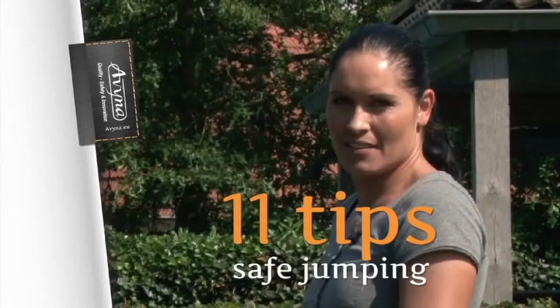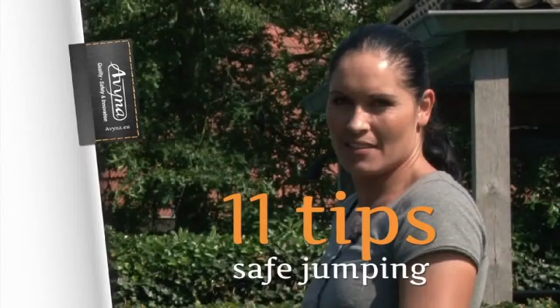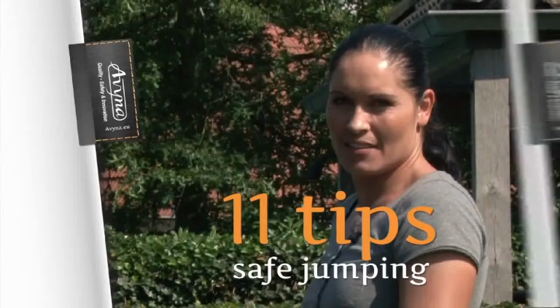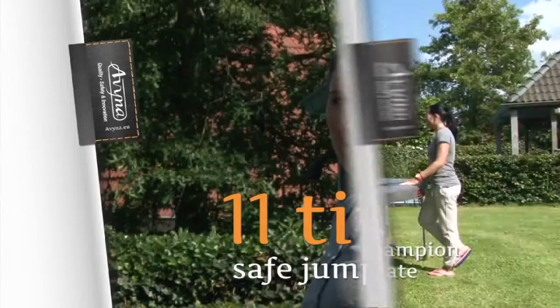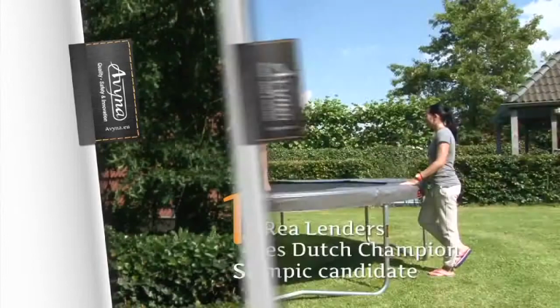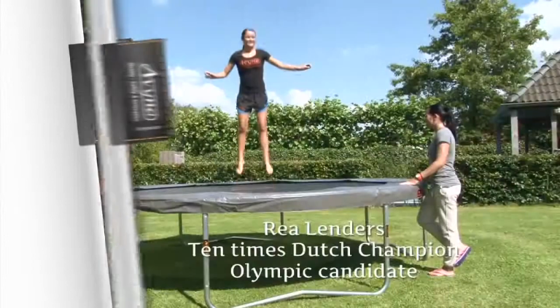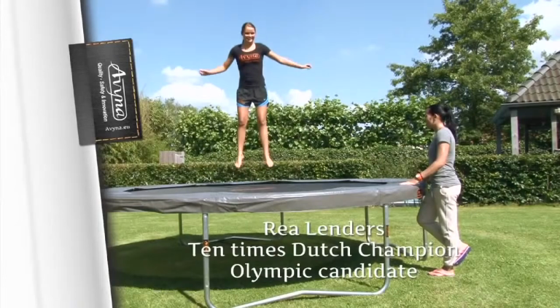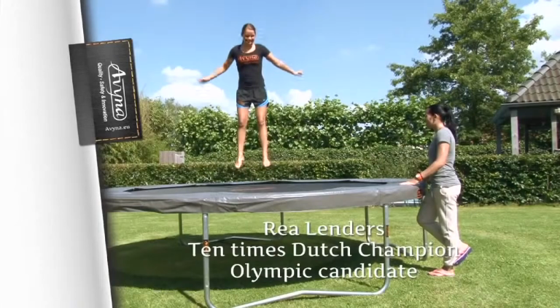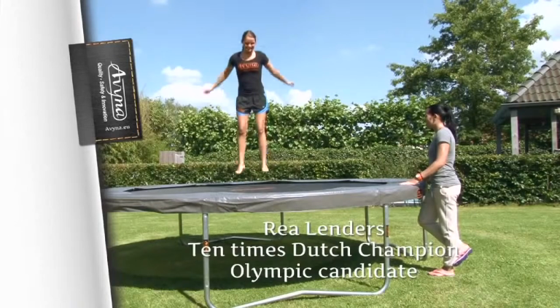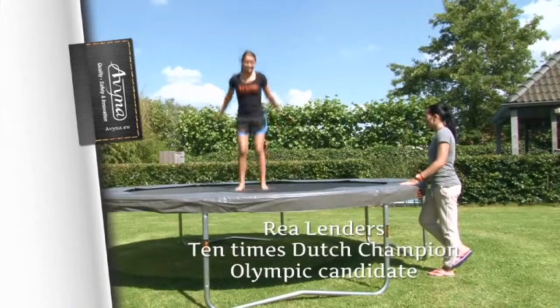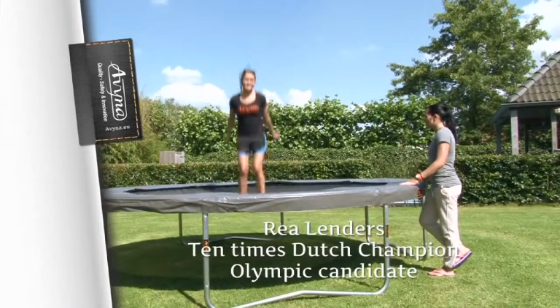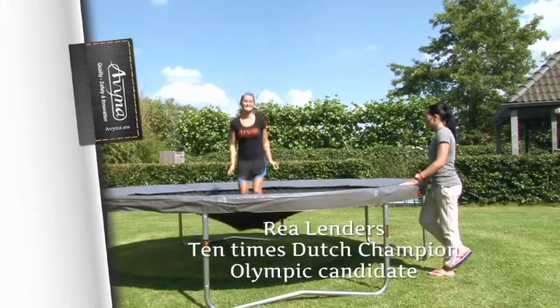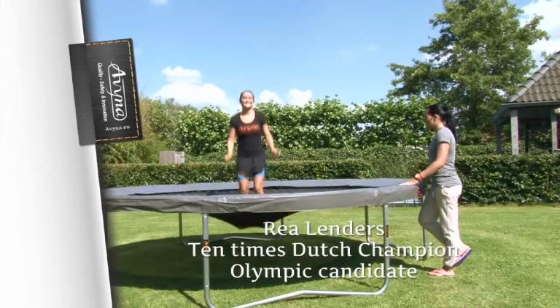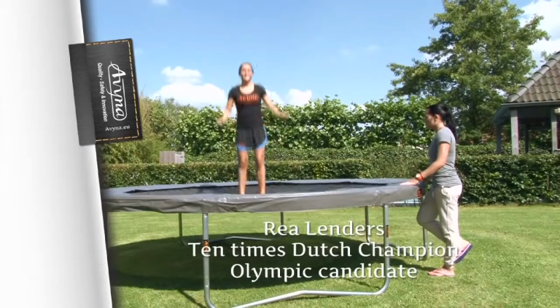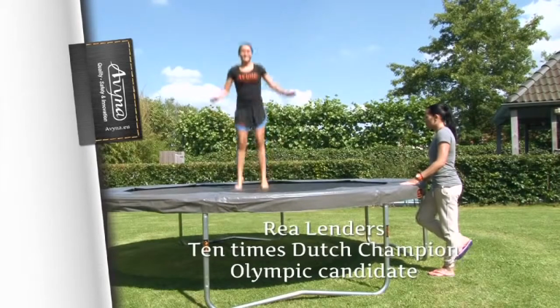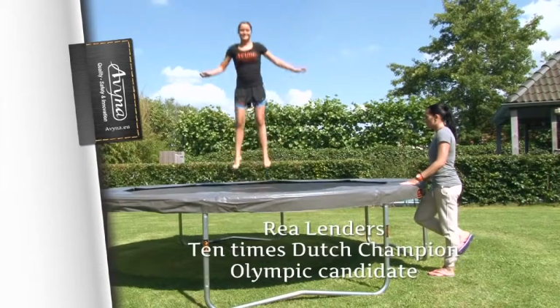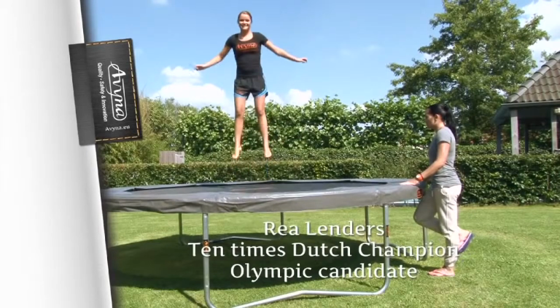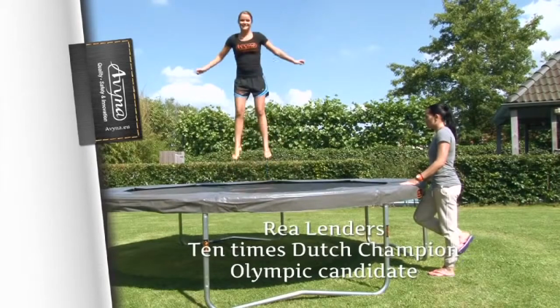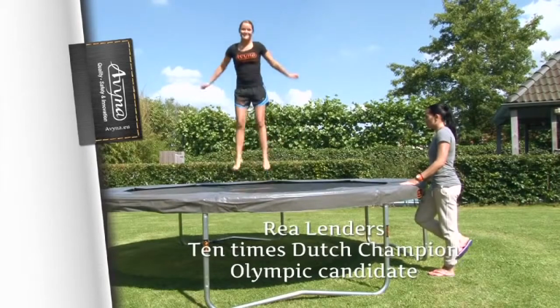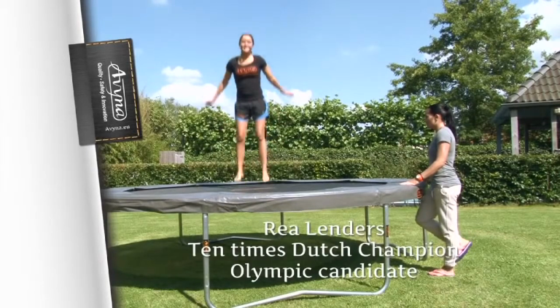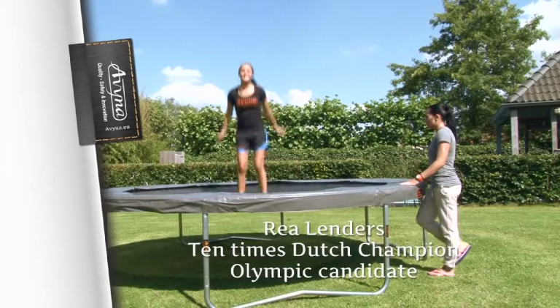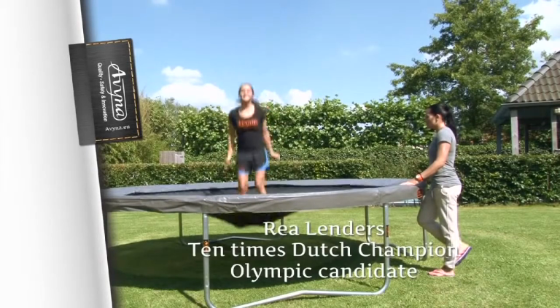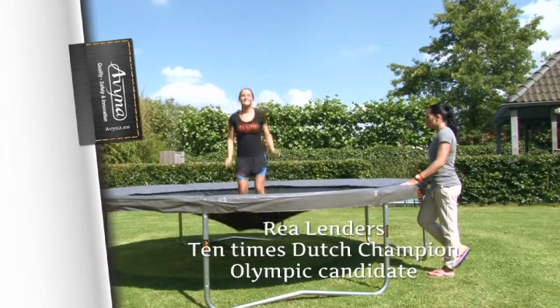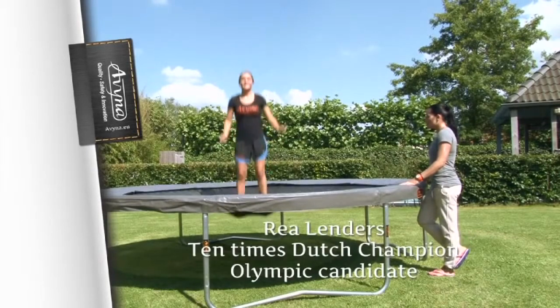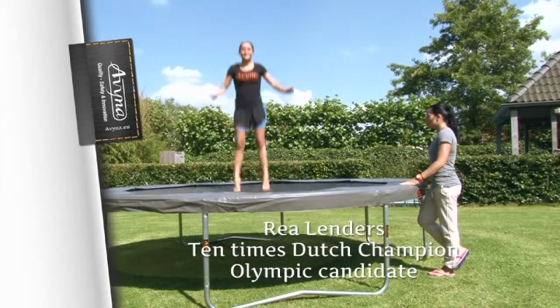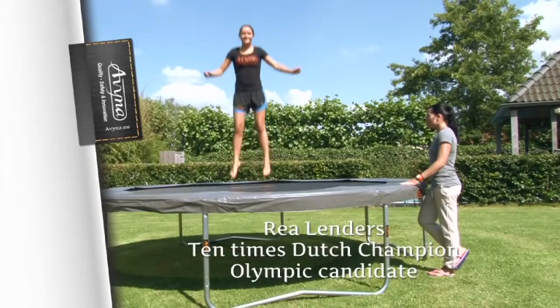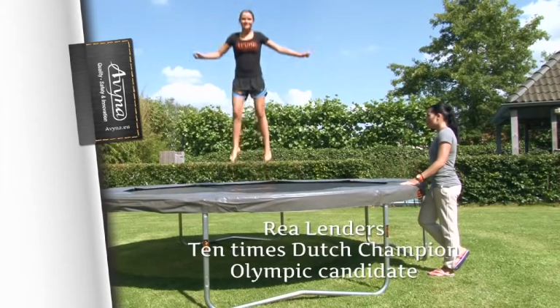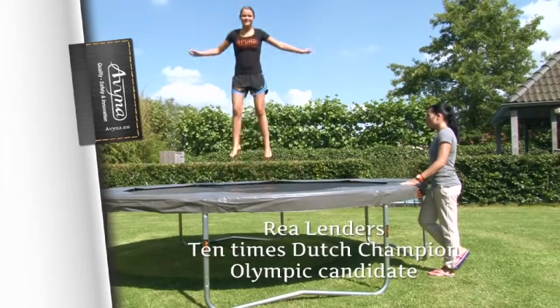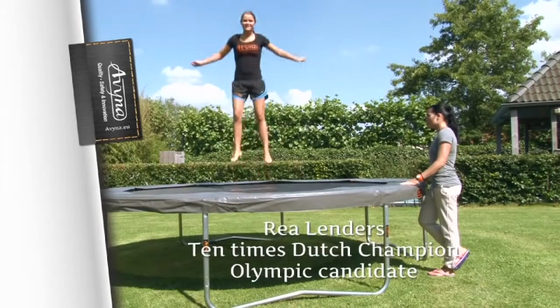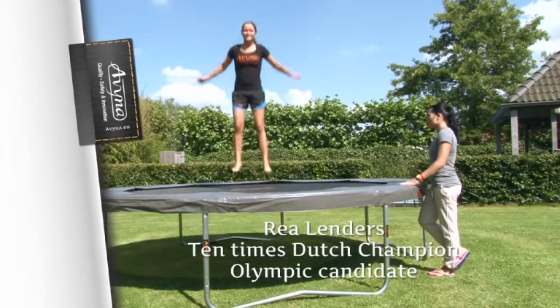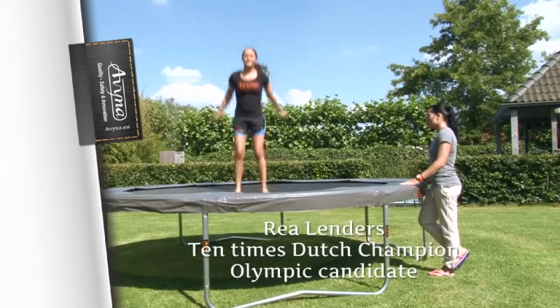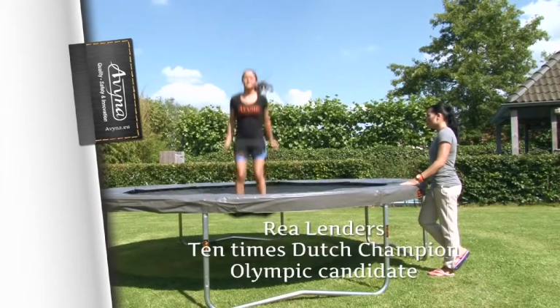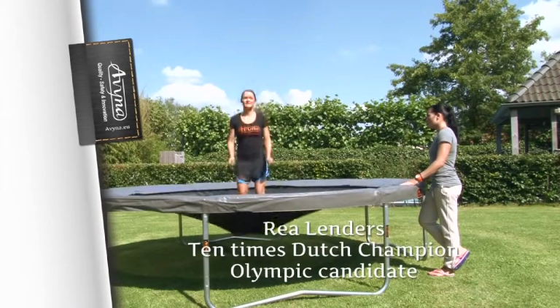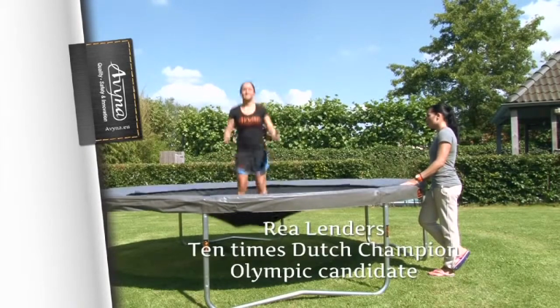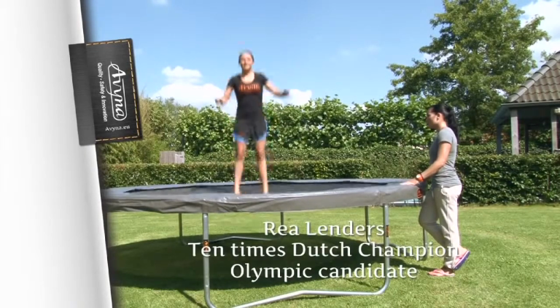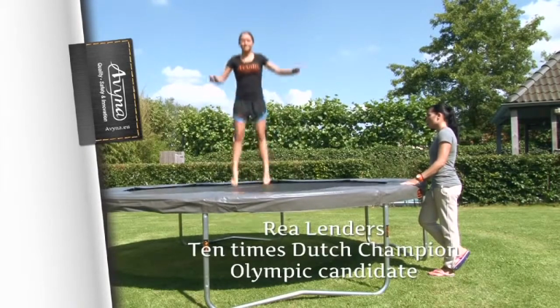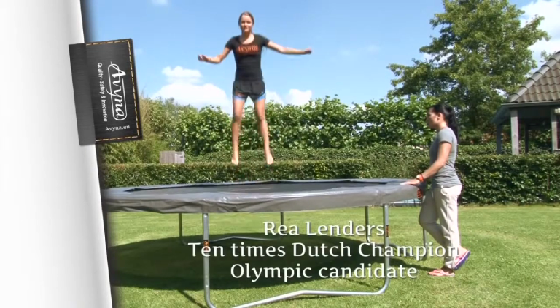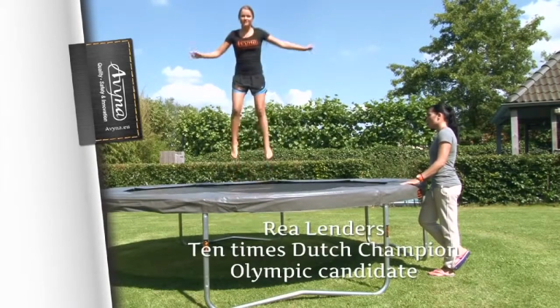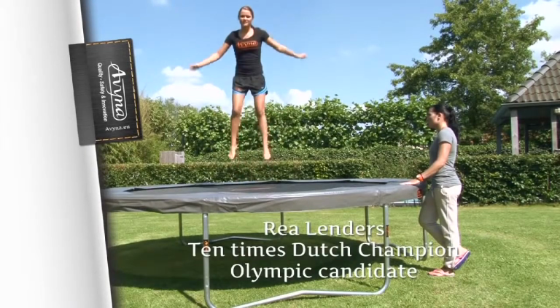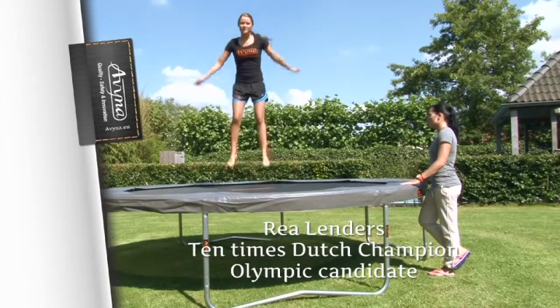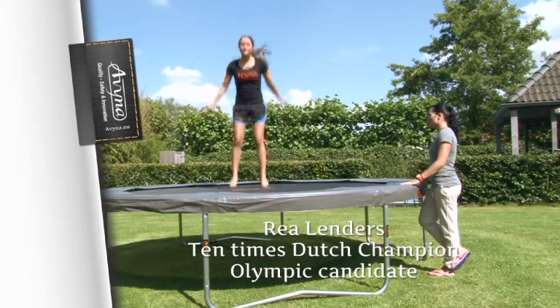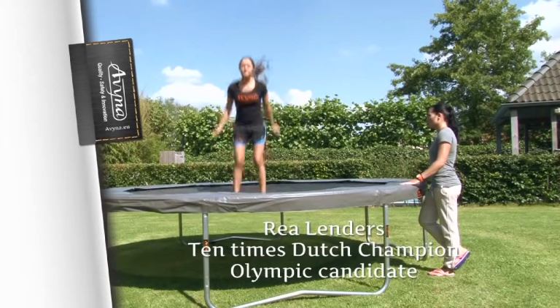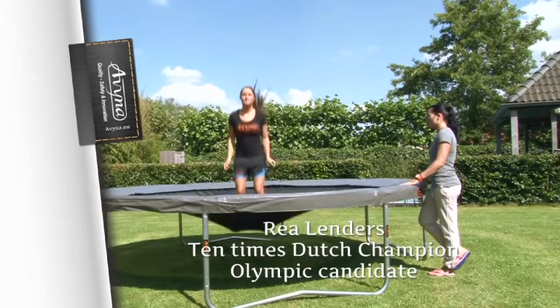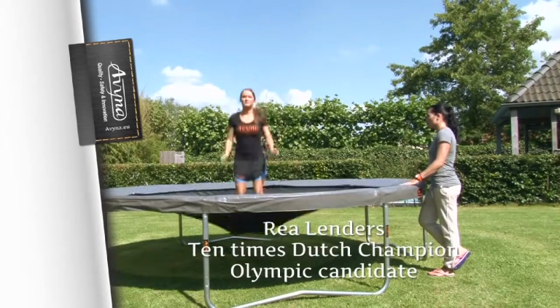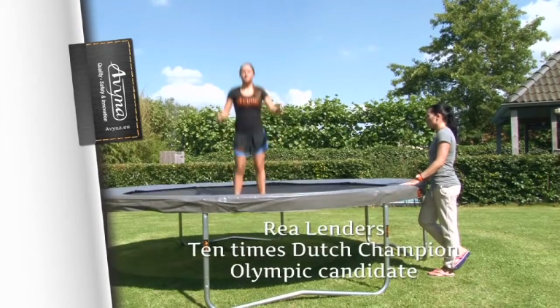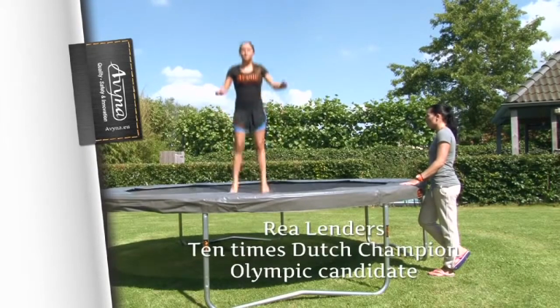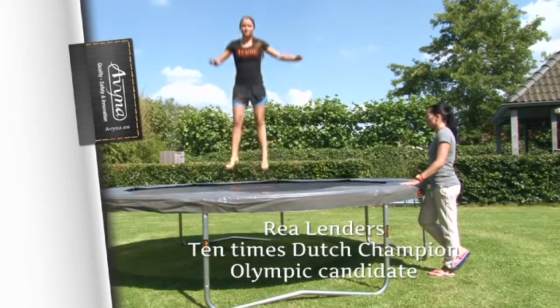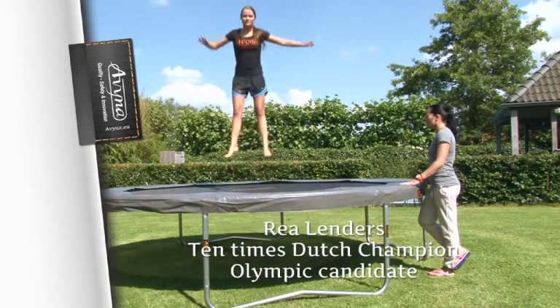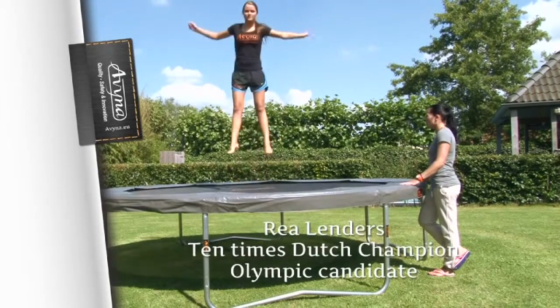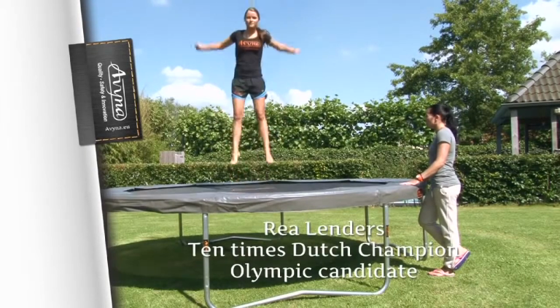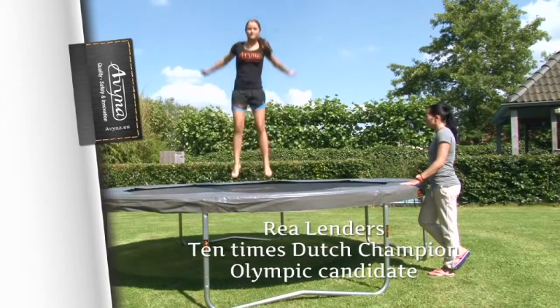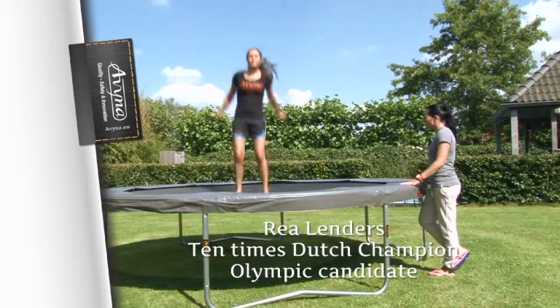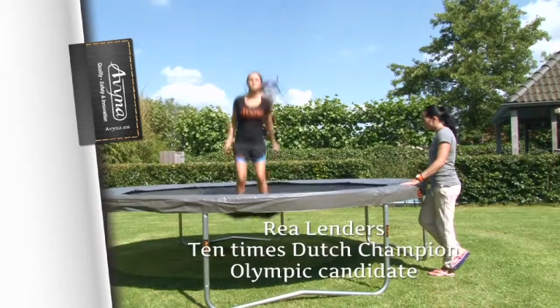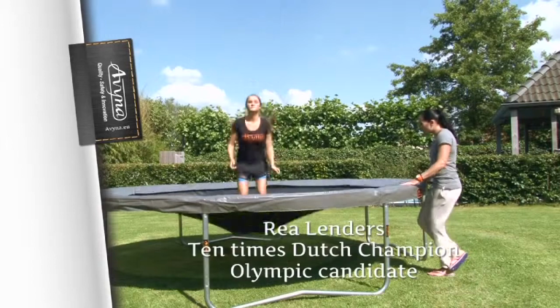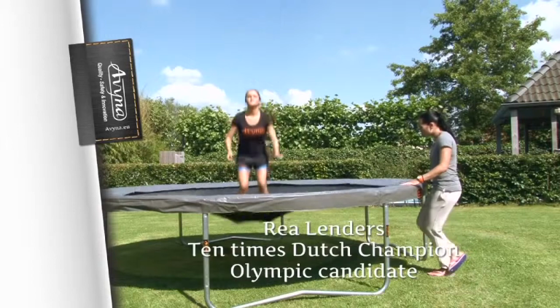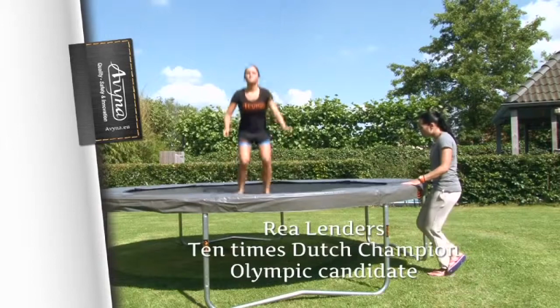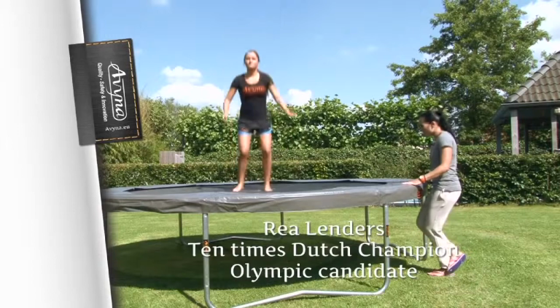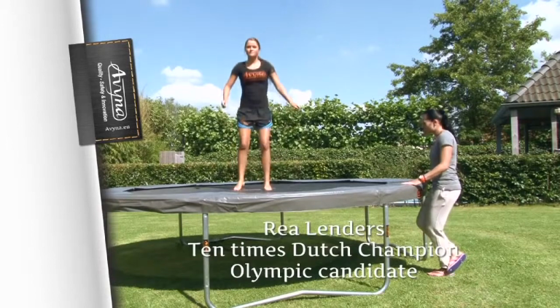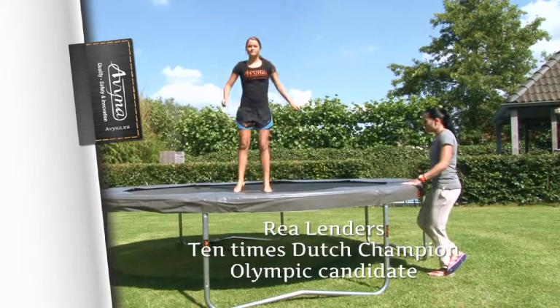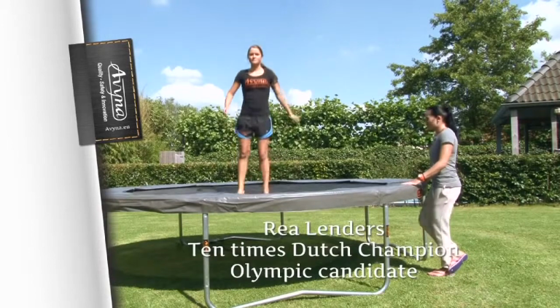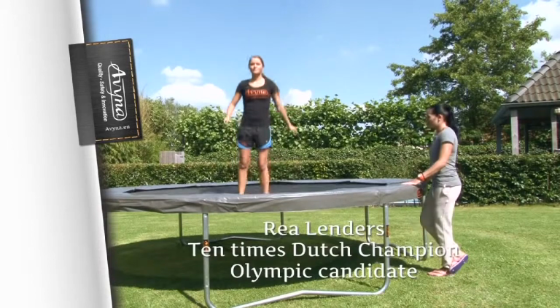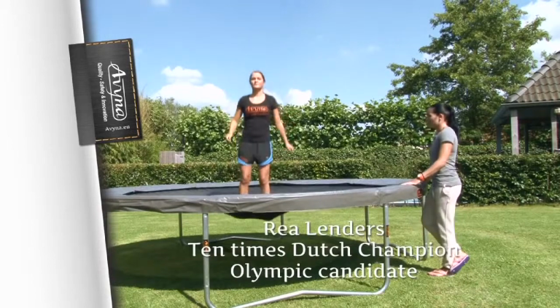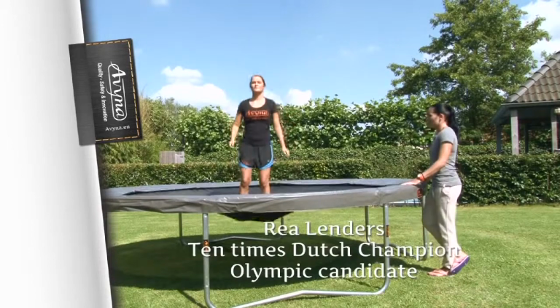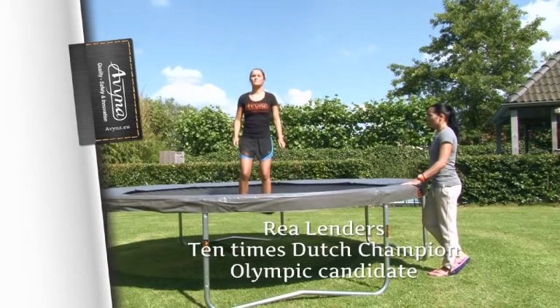Tip 1: To stand still on the garden trampoline, bend your knees. You'll stop bouncing straight away.